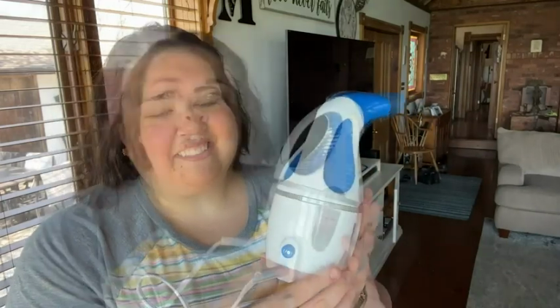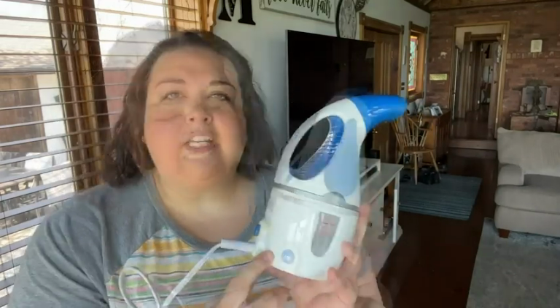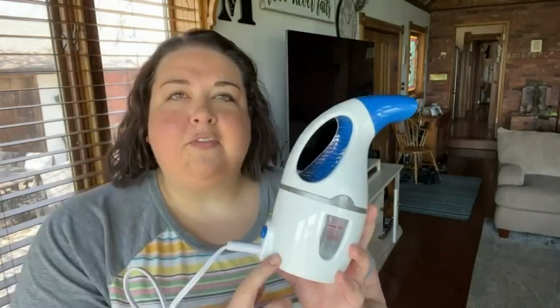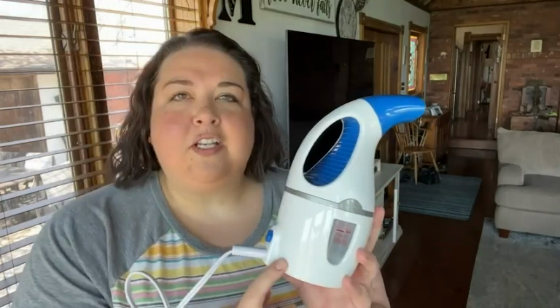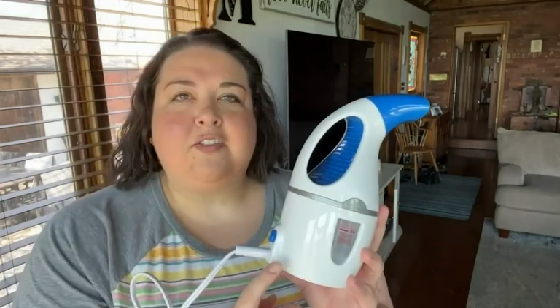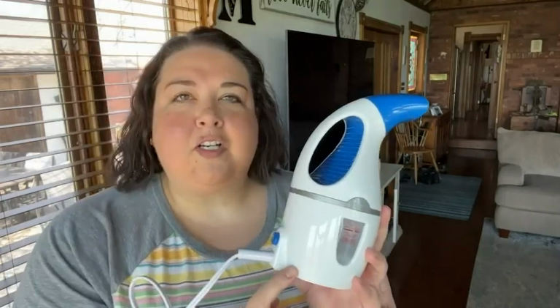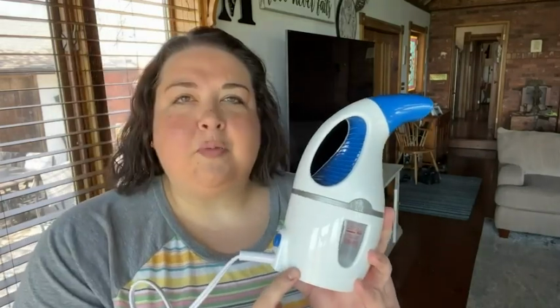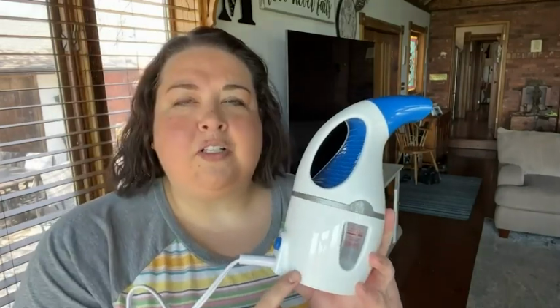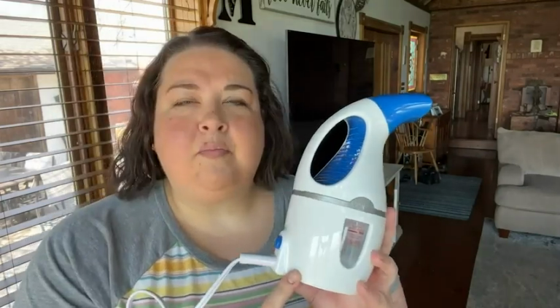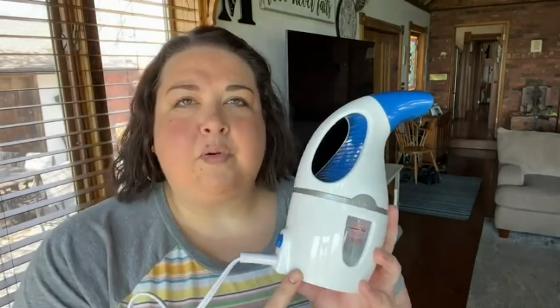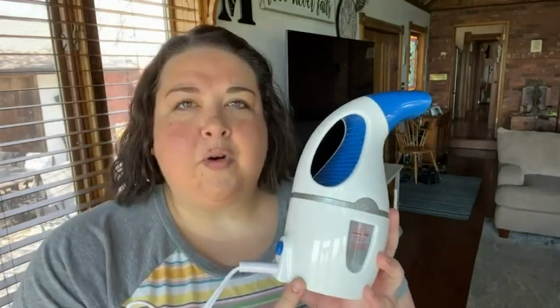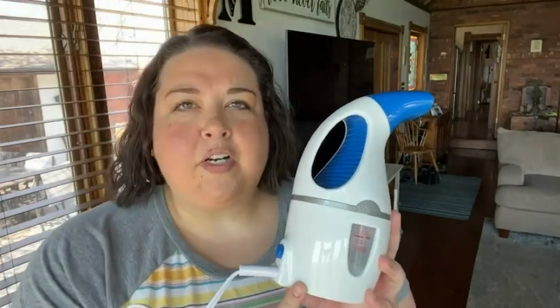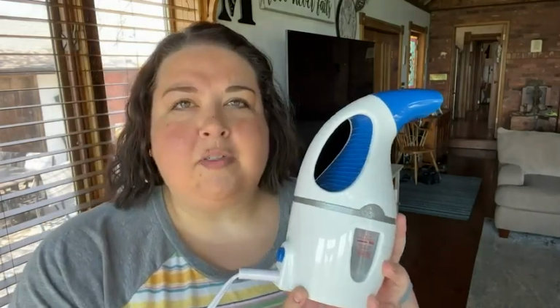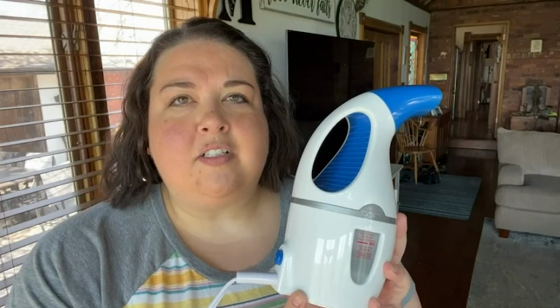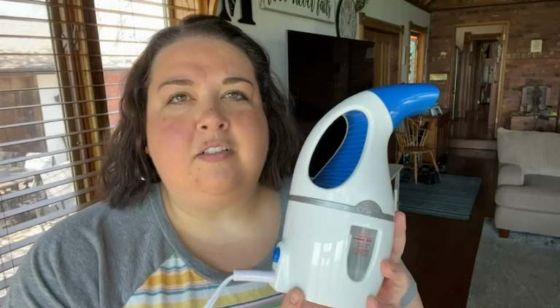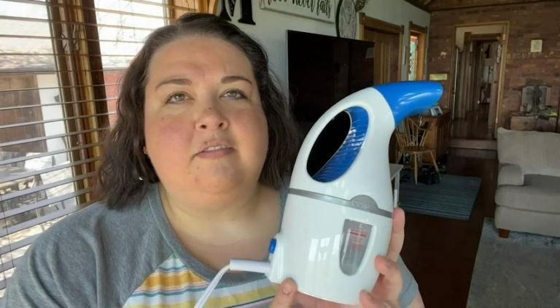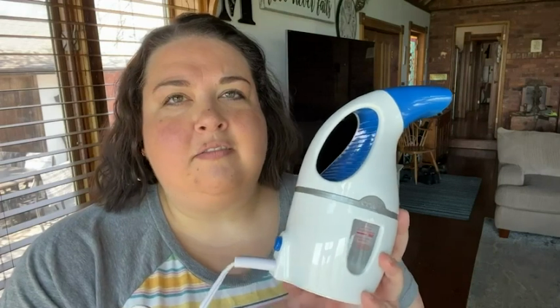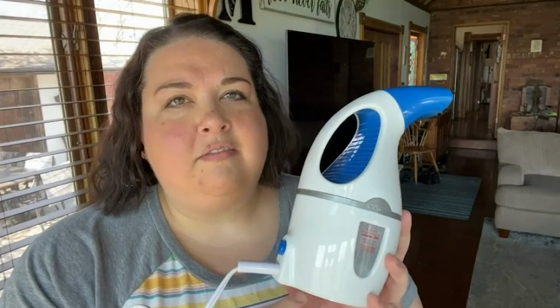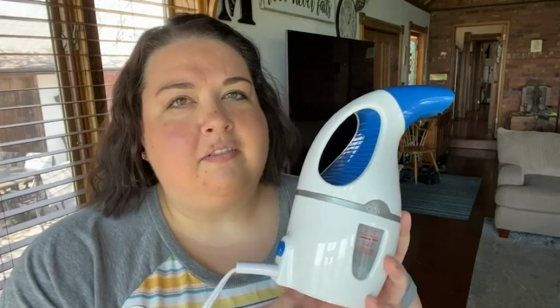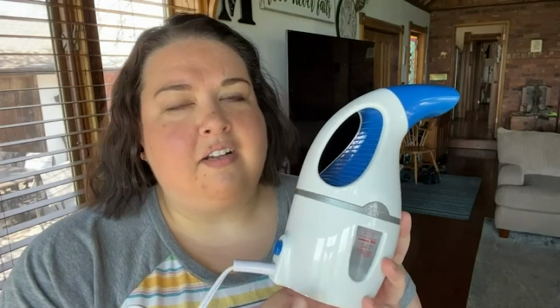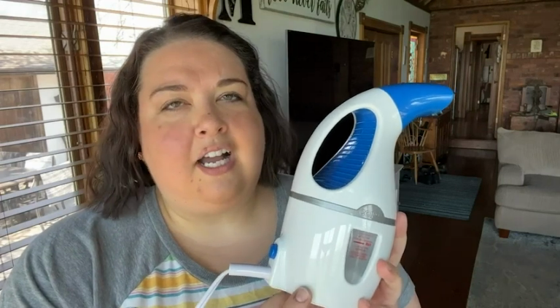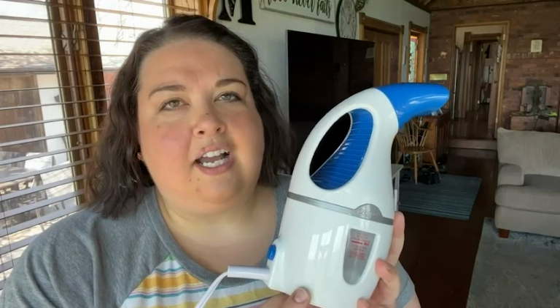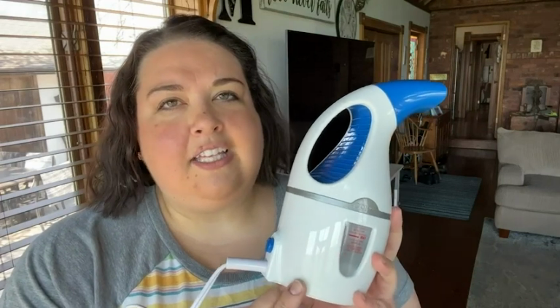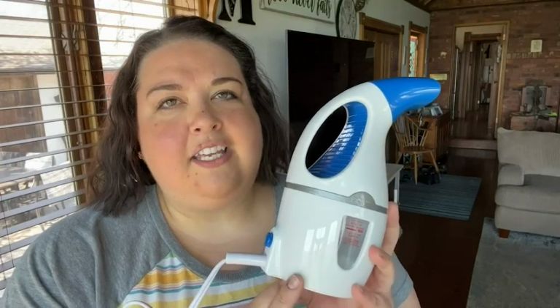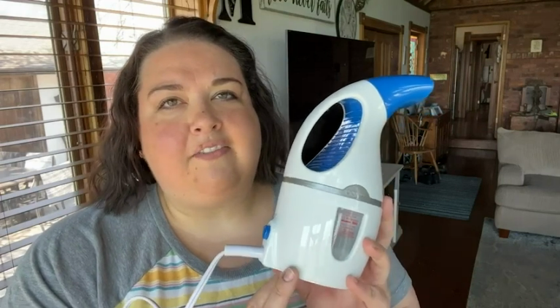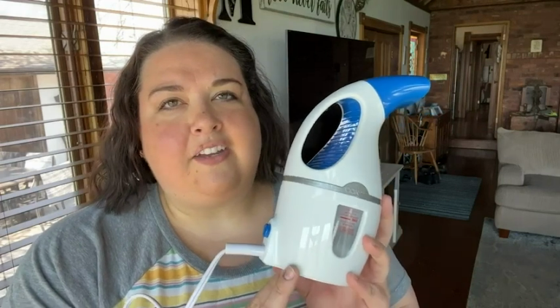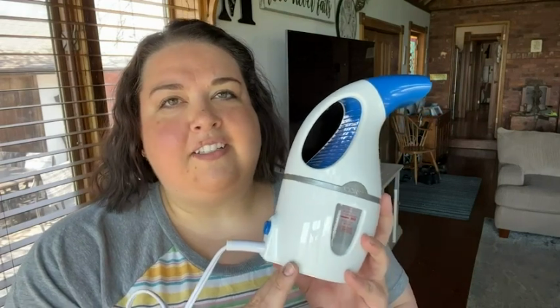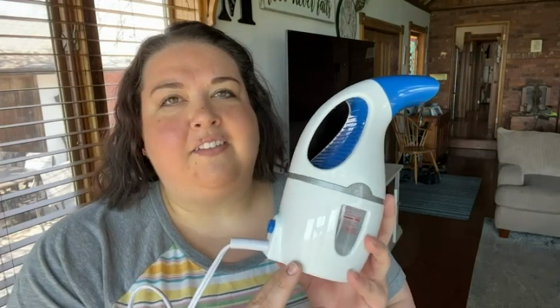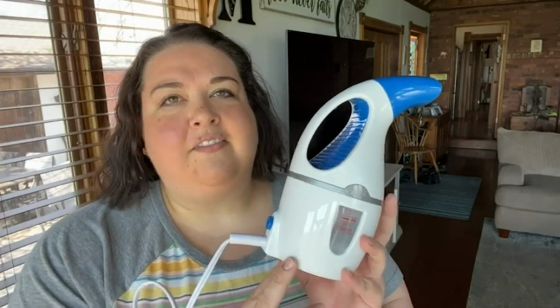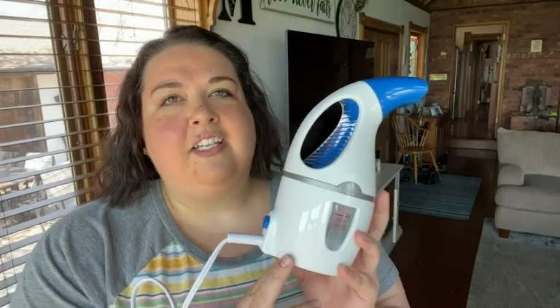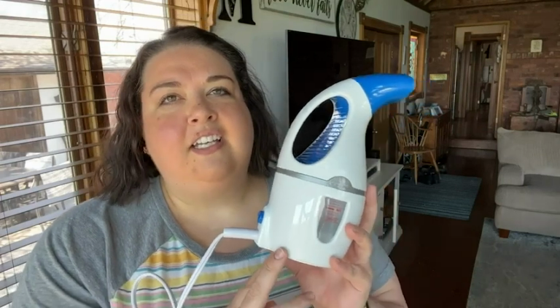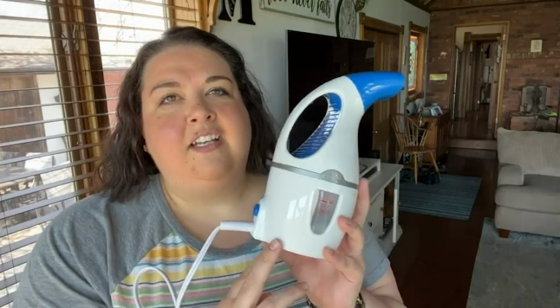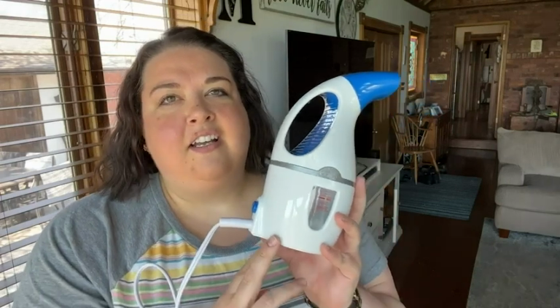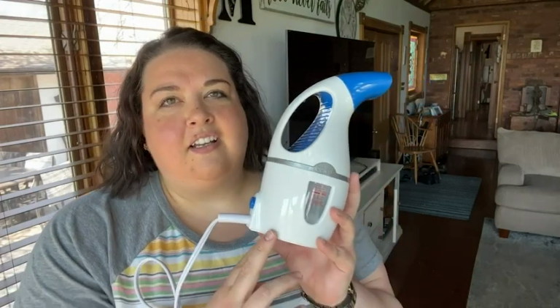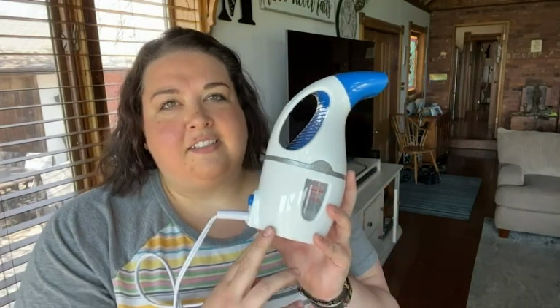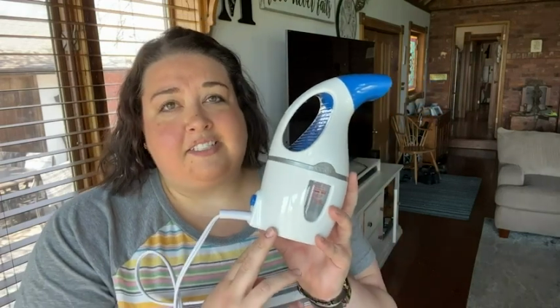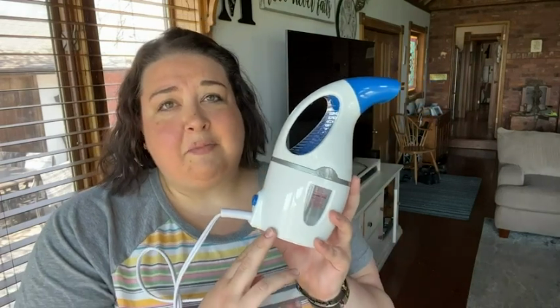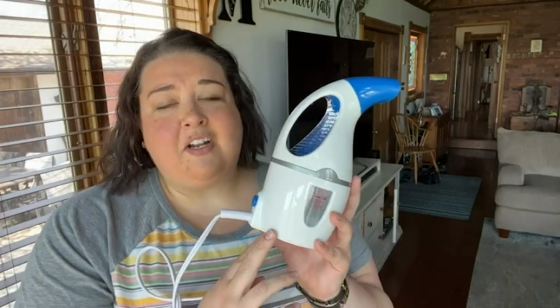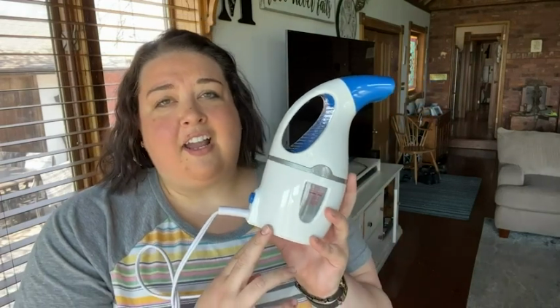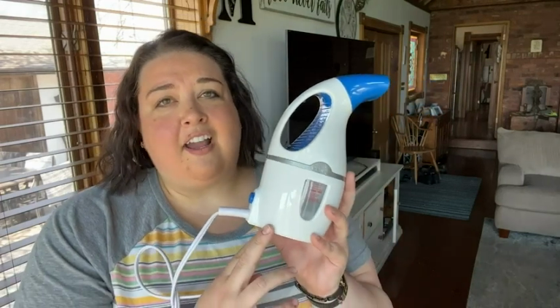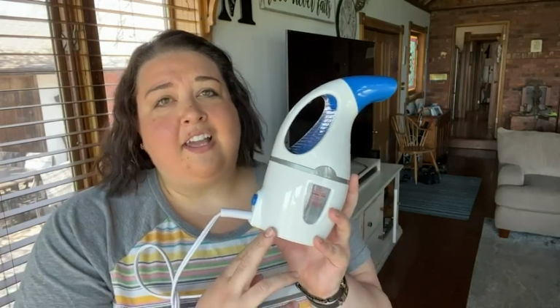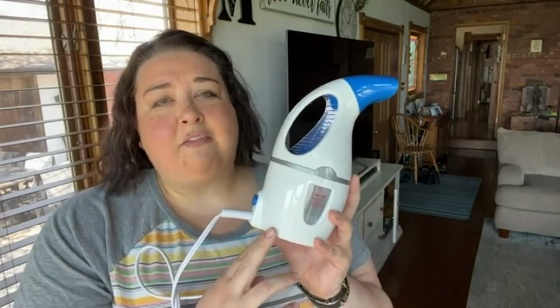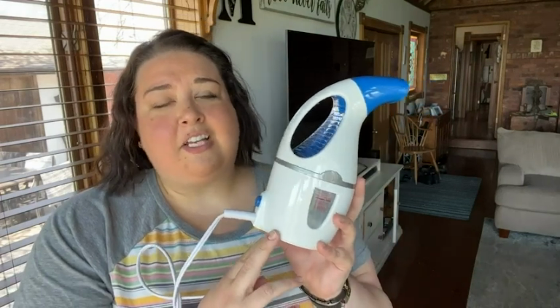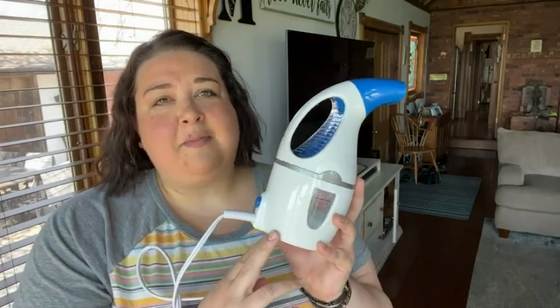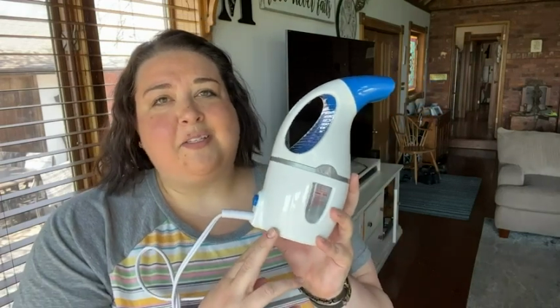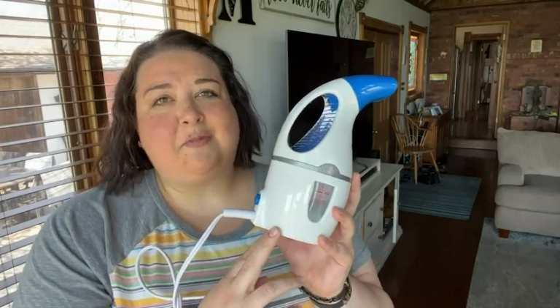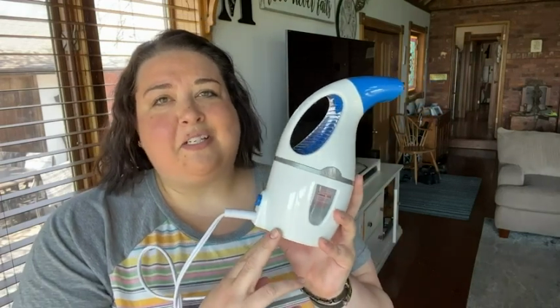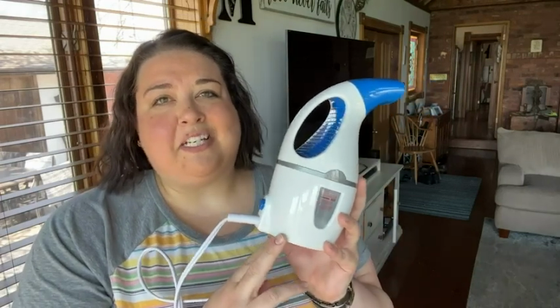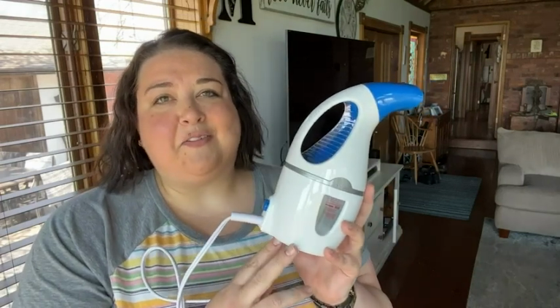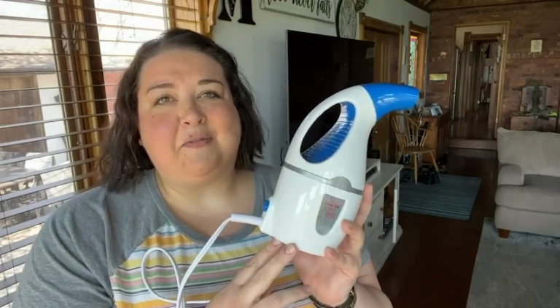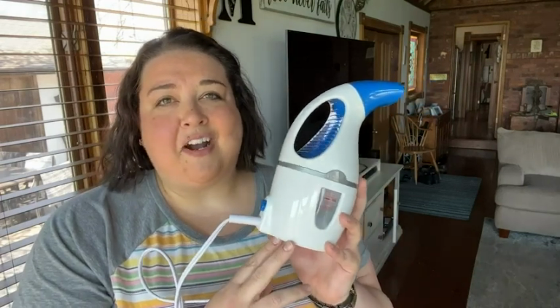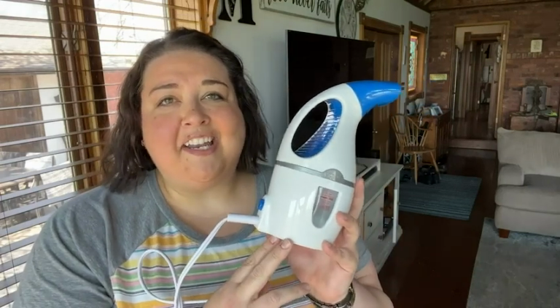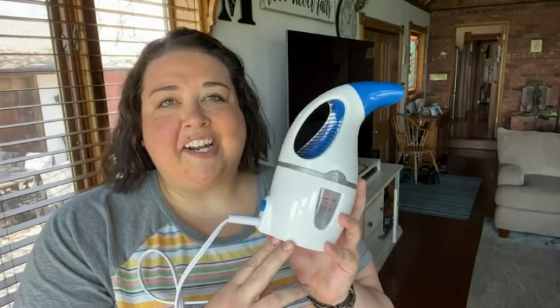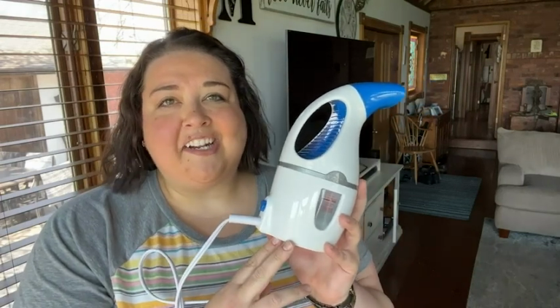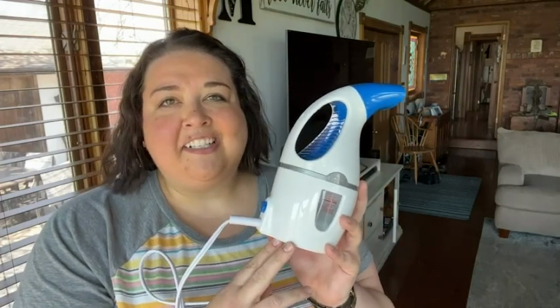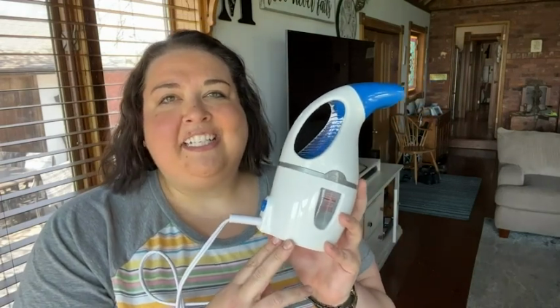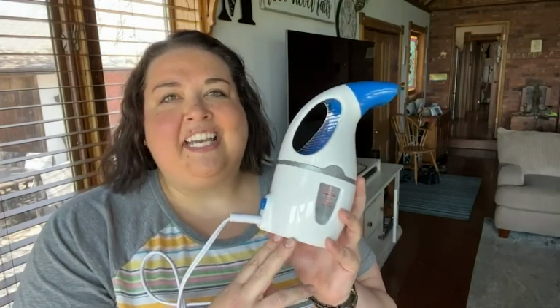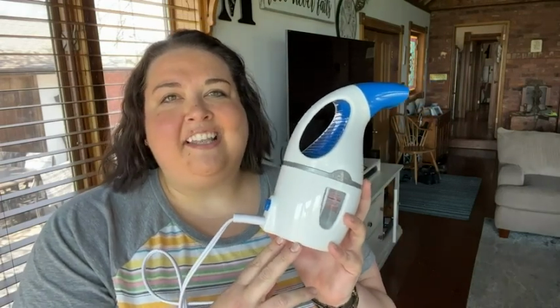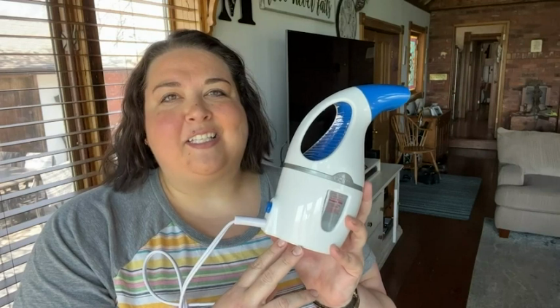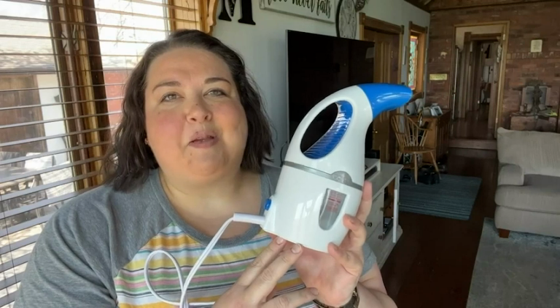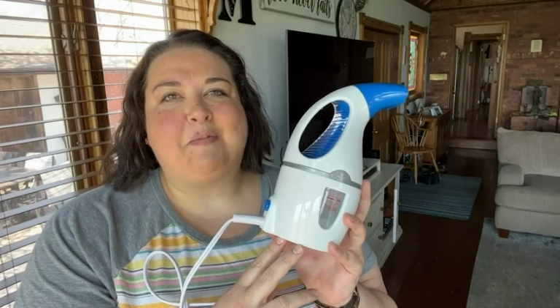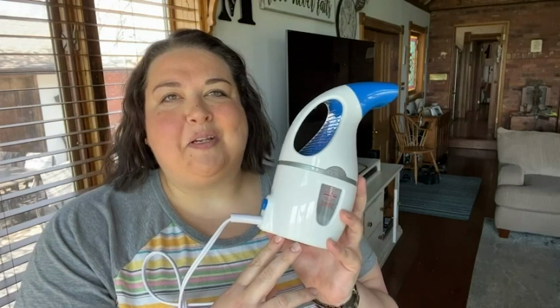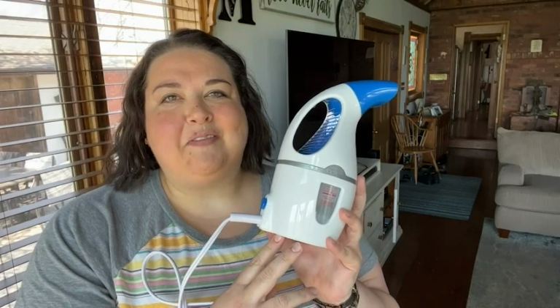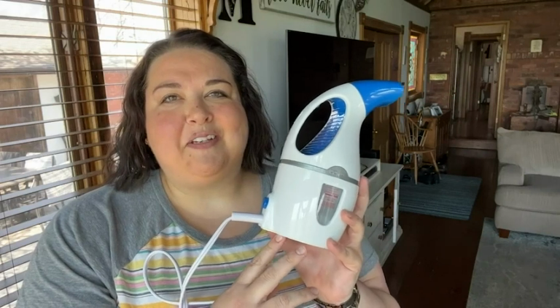So if you're looking for a durable, portable, highly effective steamer, I highly recommend this one from Conair, and that's my point of view.